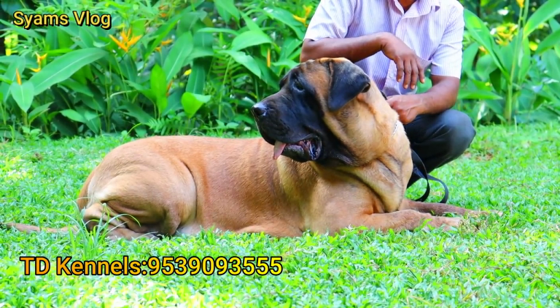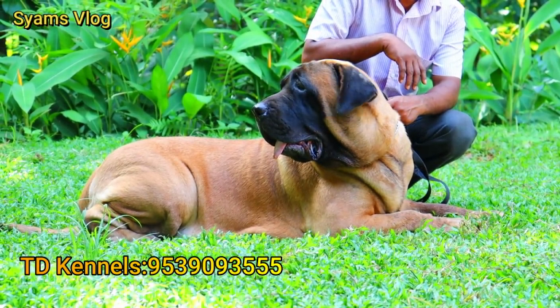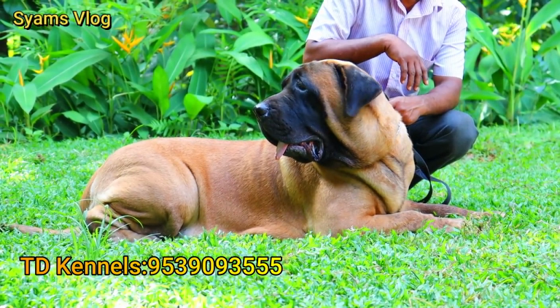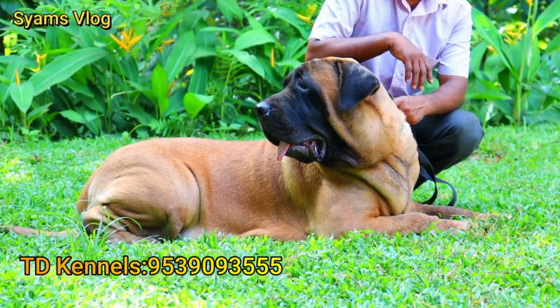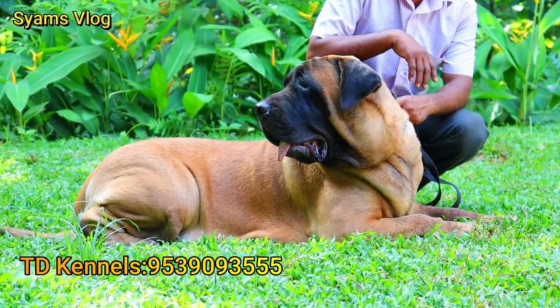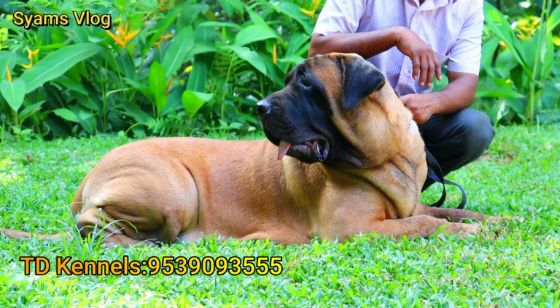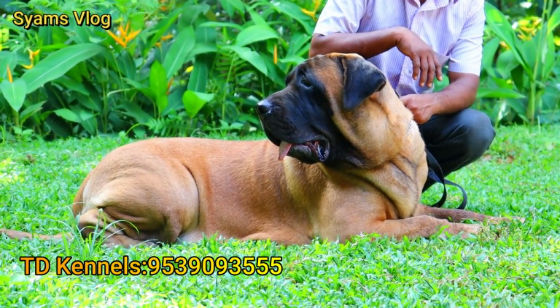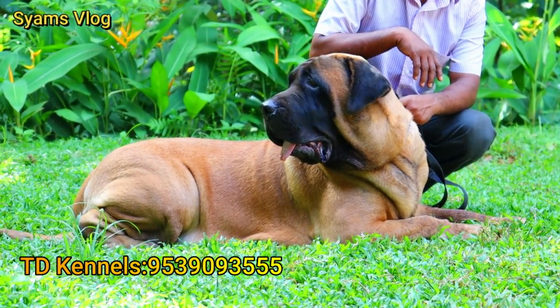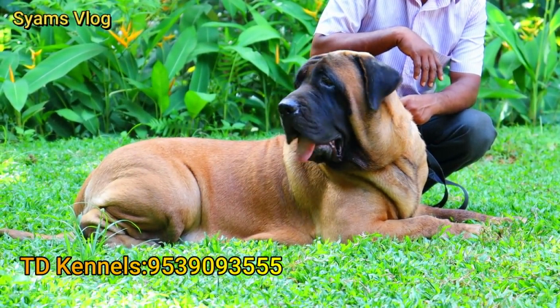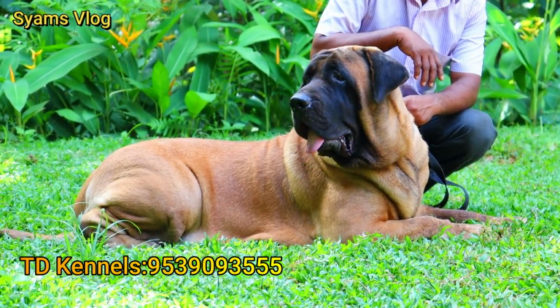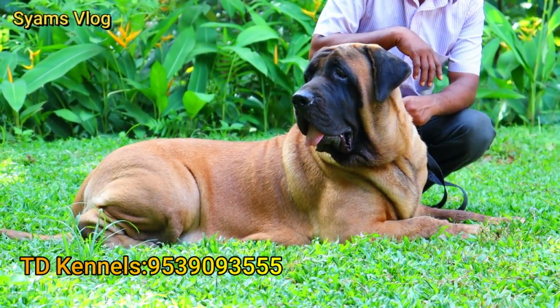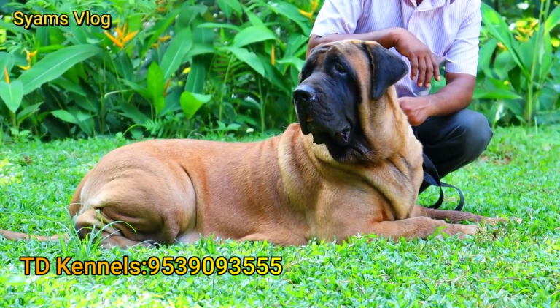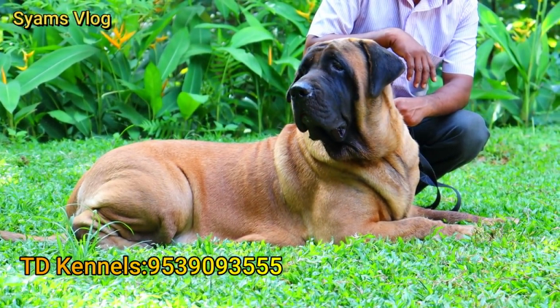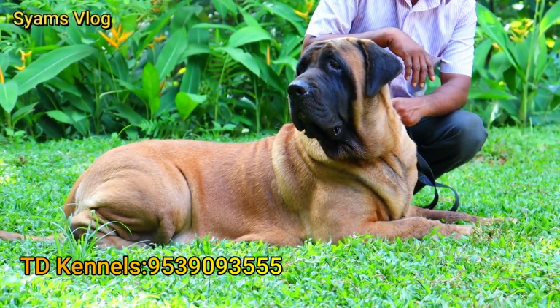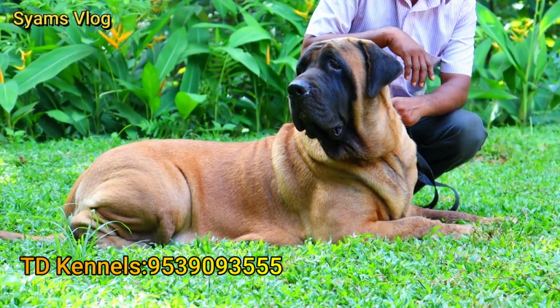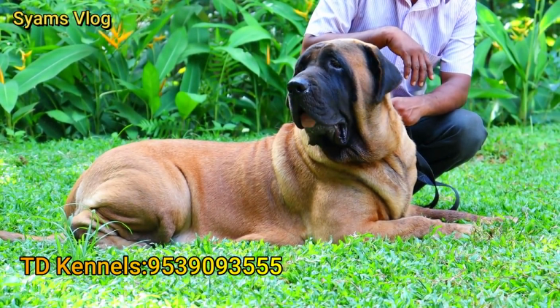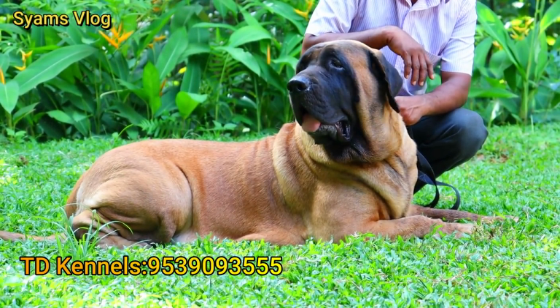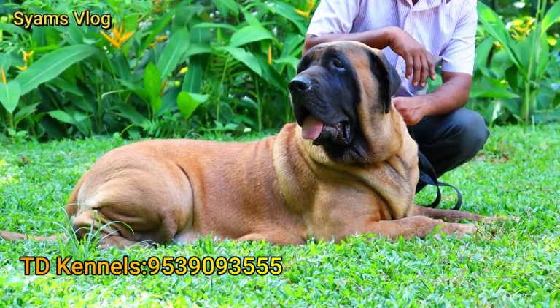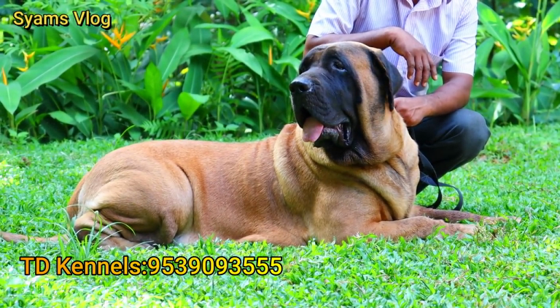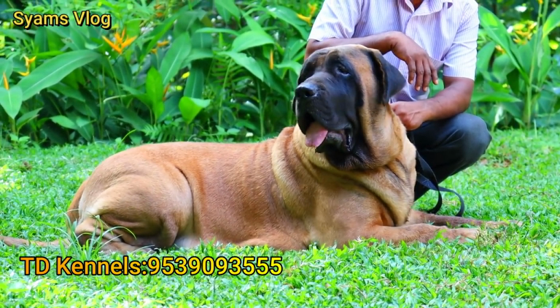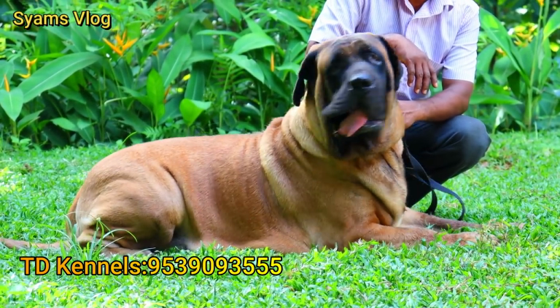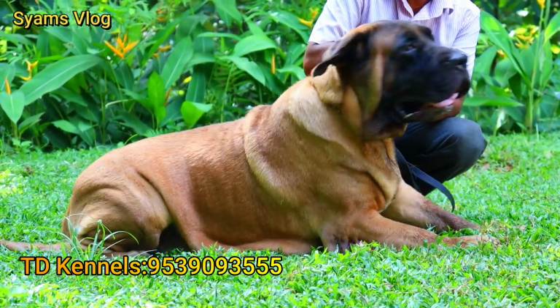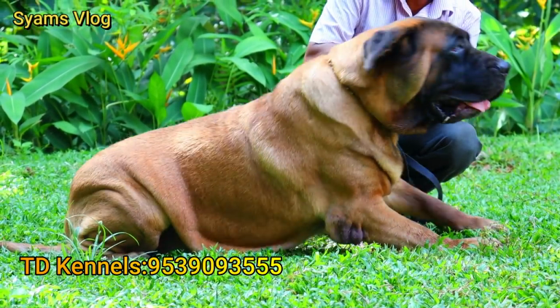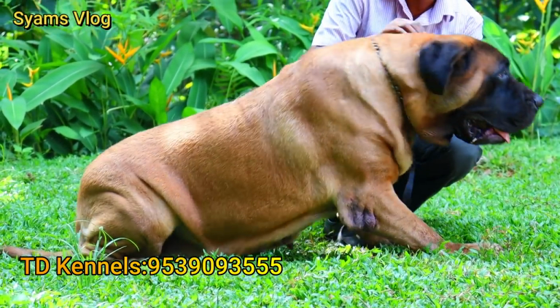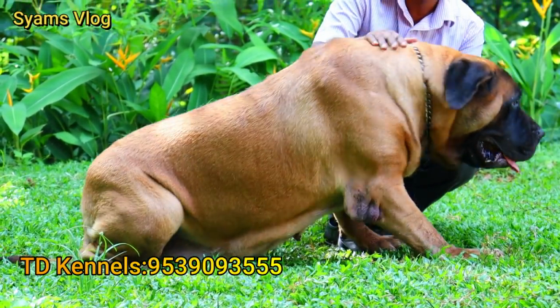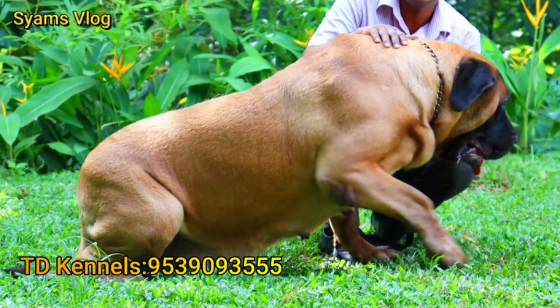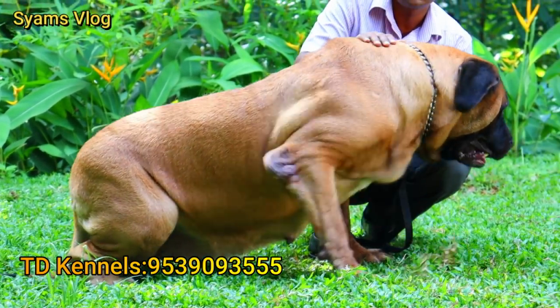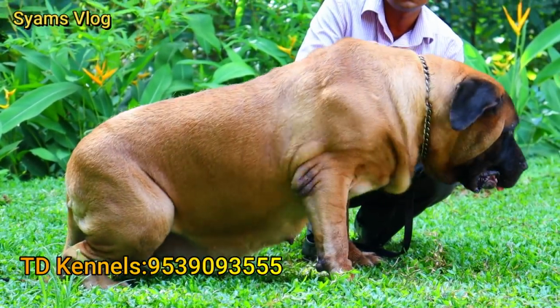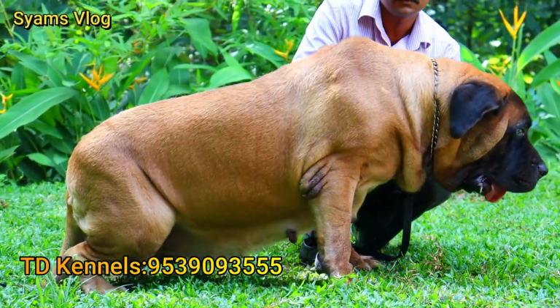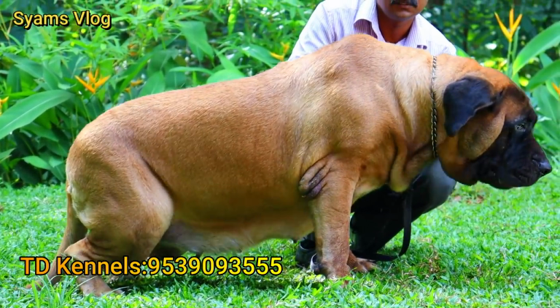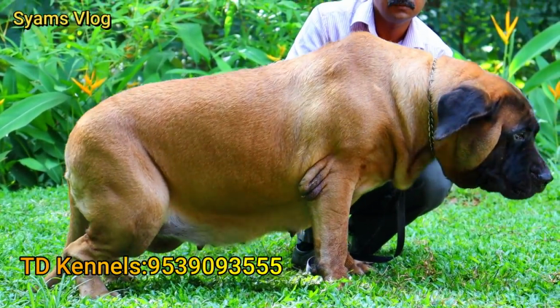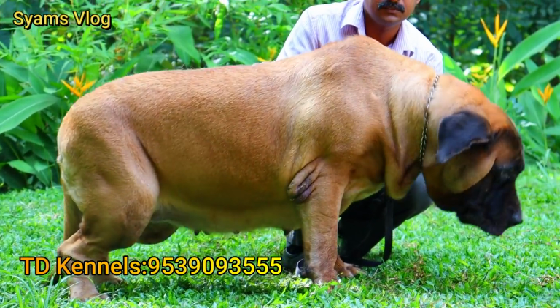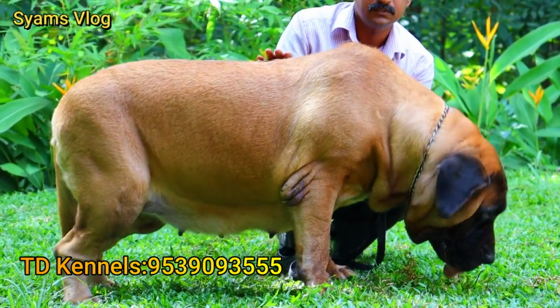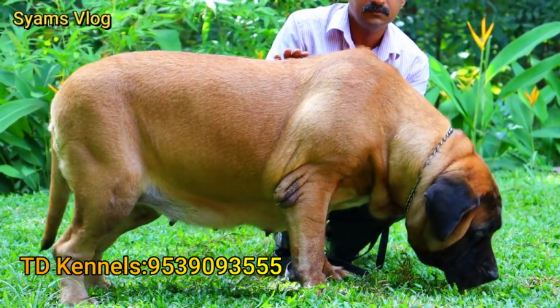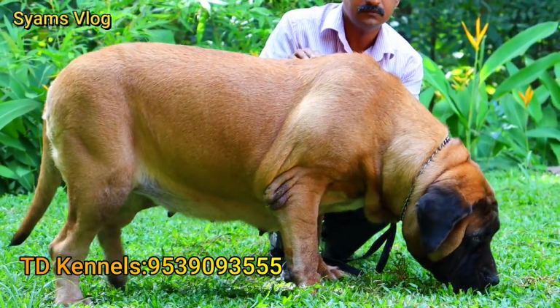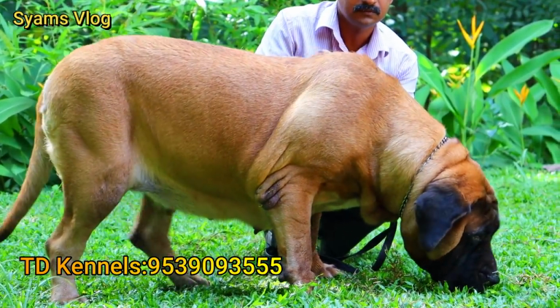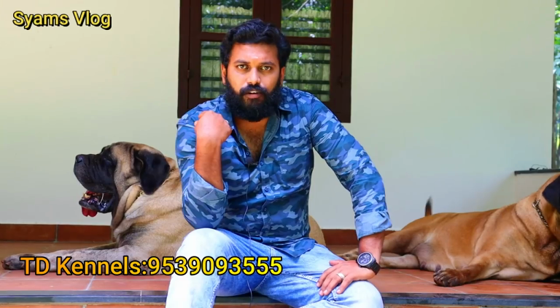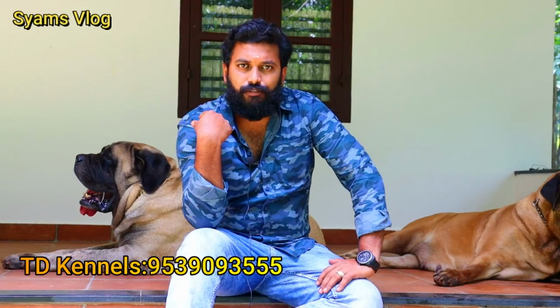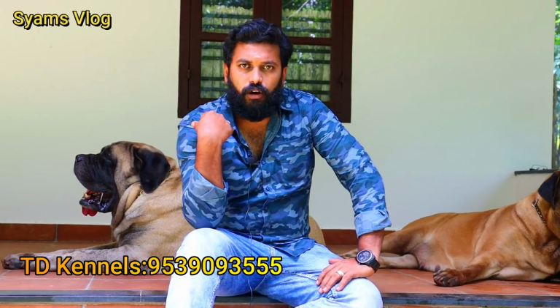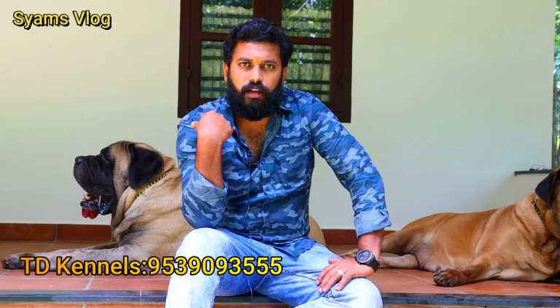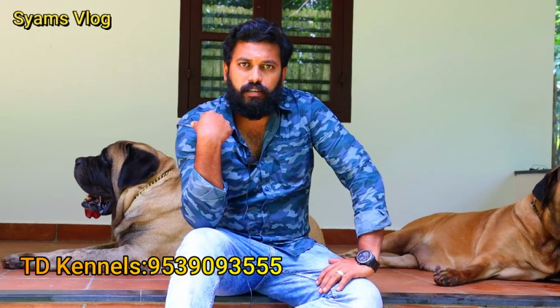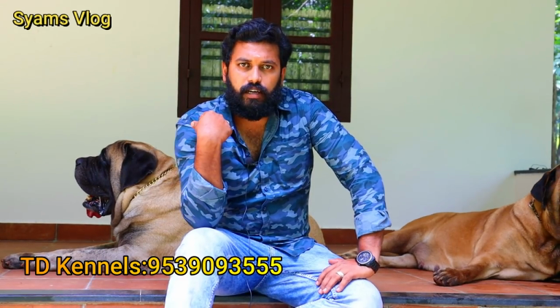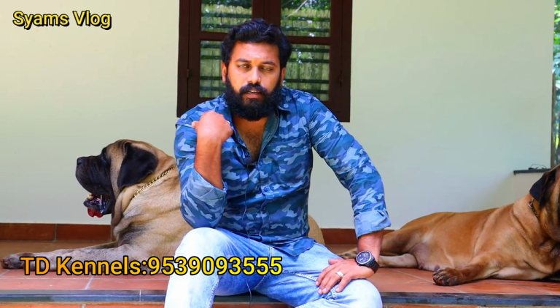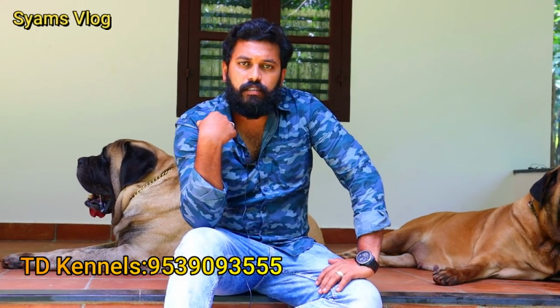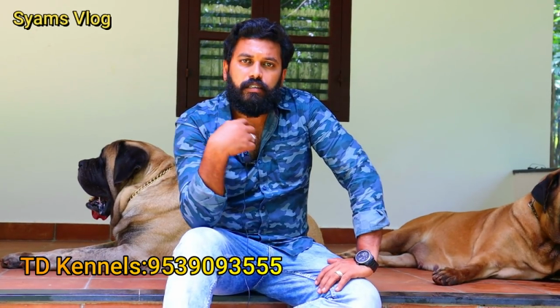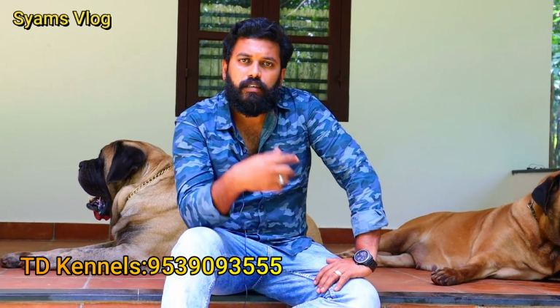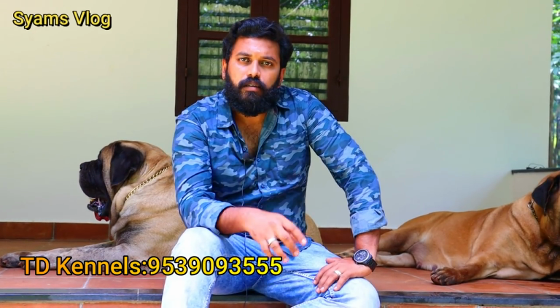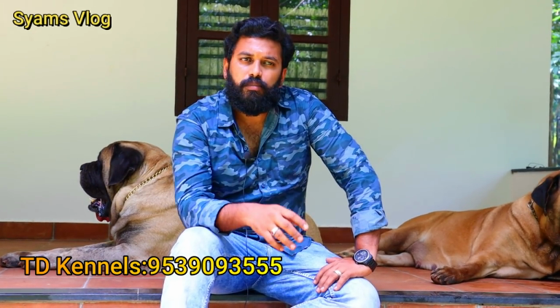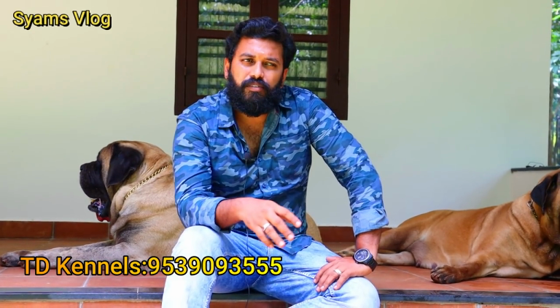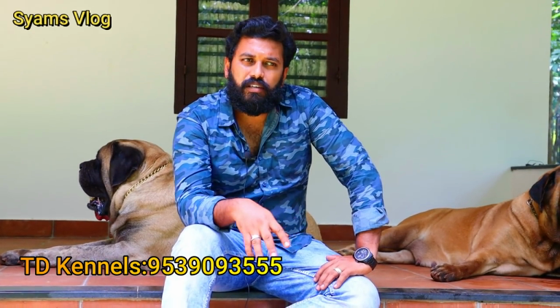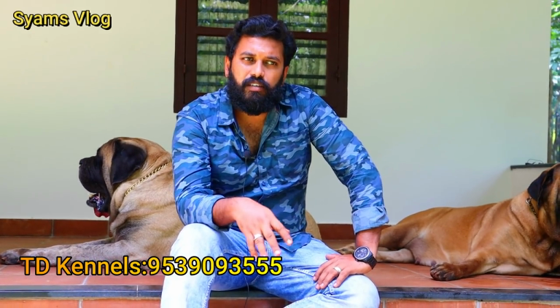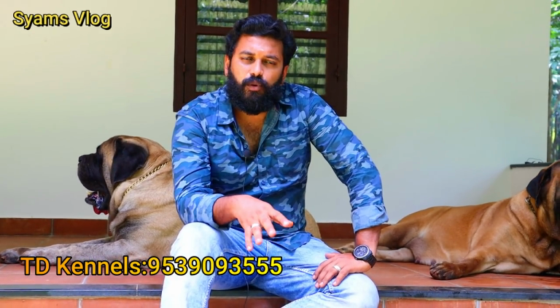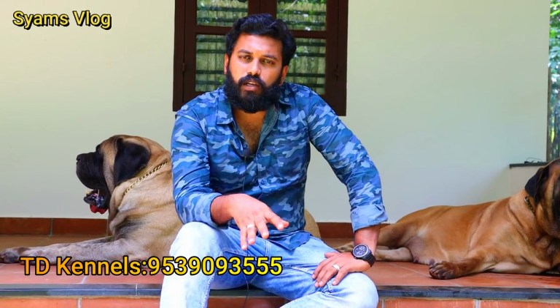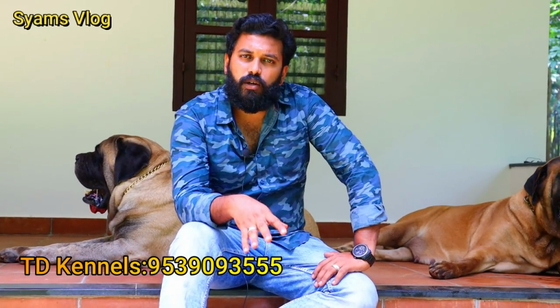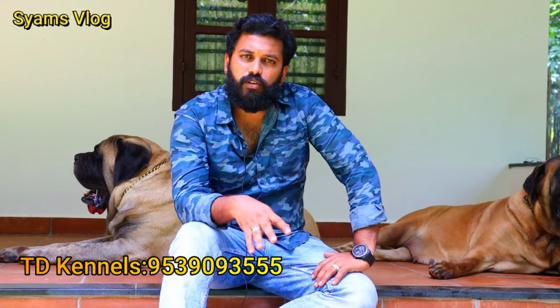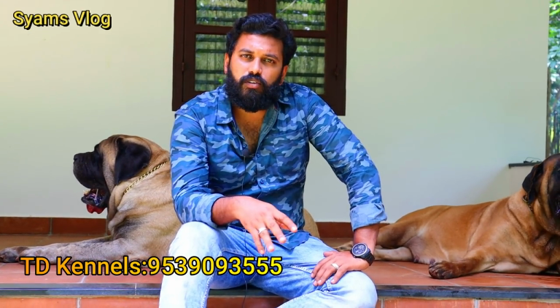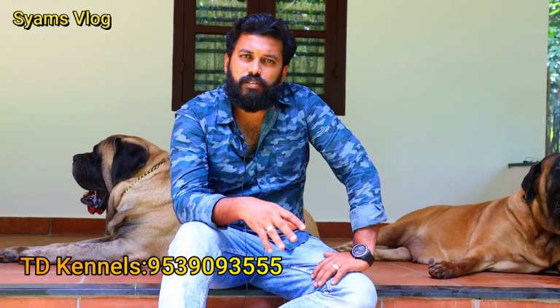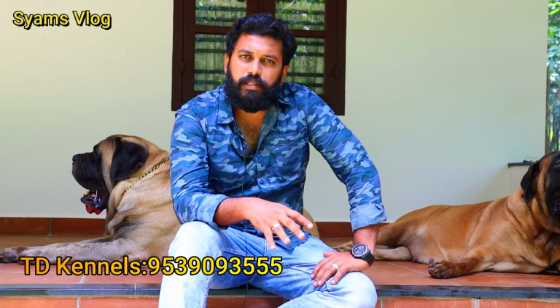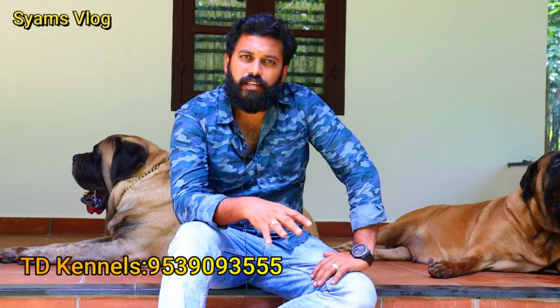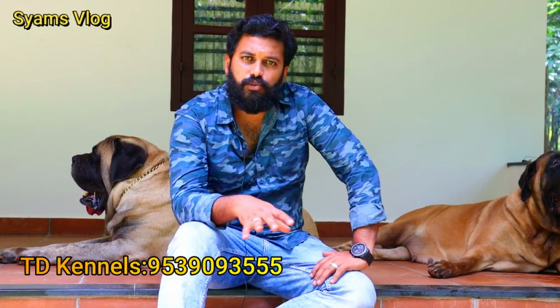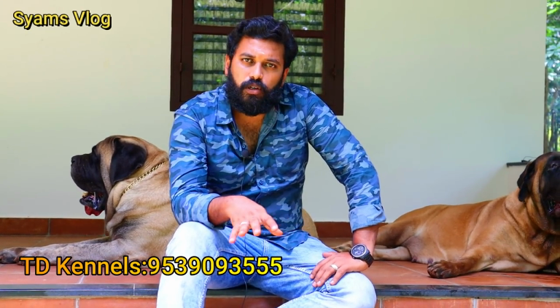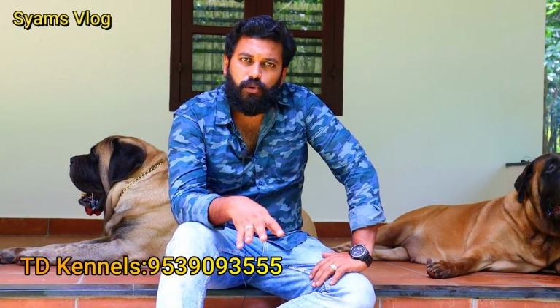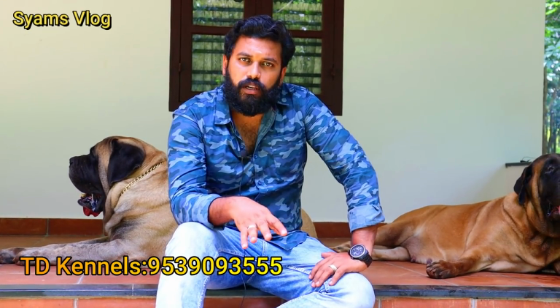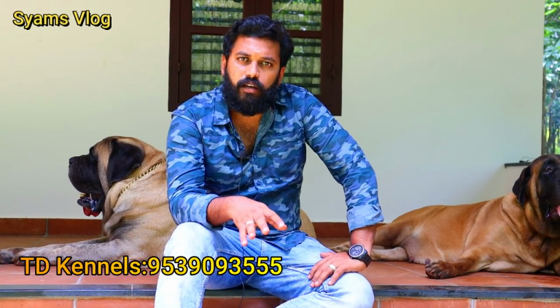They come in three colors: apricot, fawn, and brindle. This one is a silver fawn.